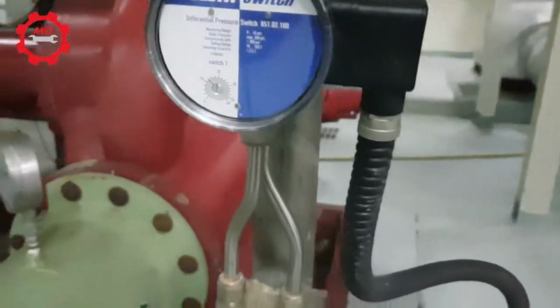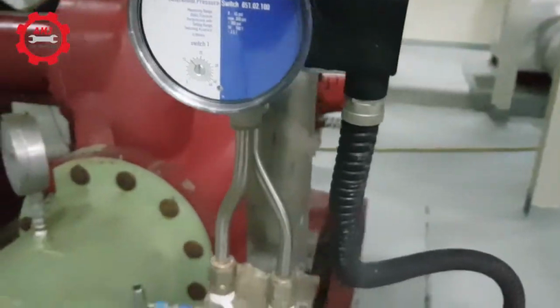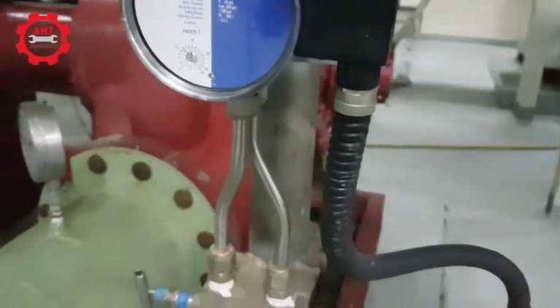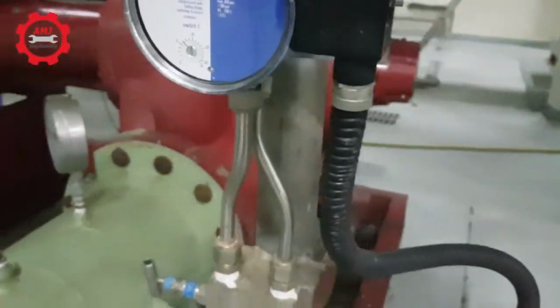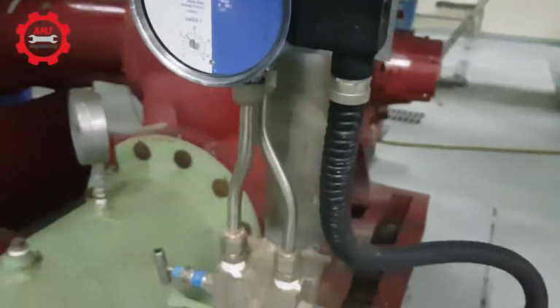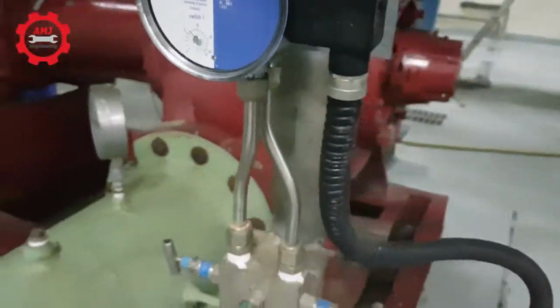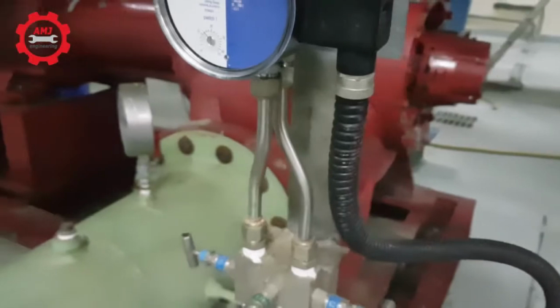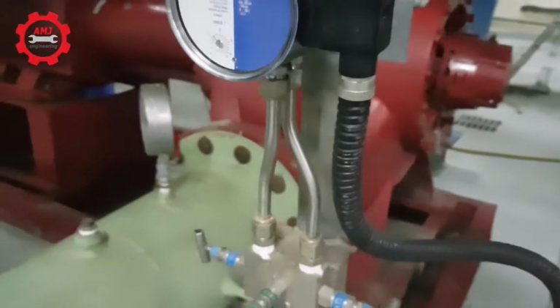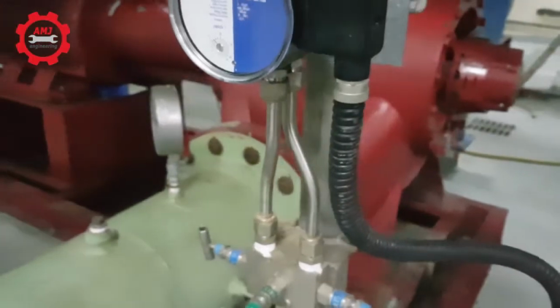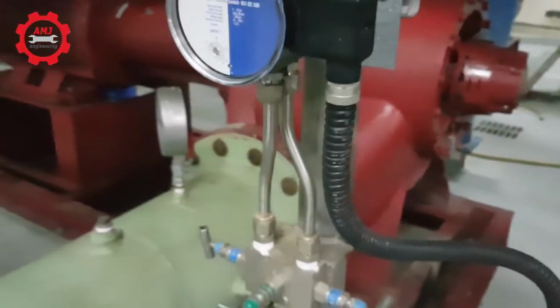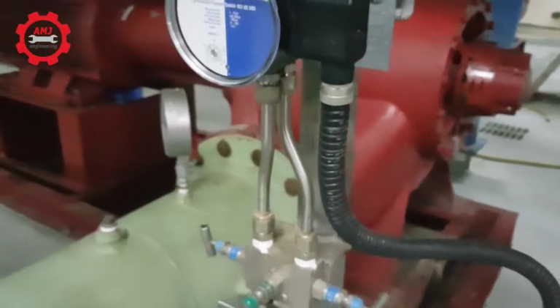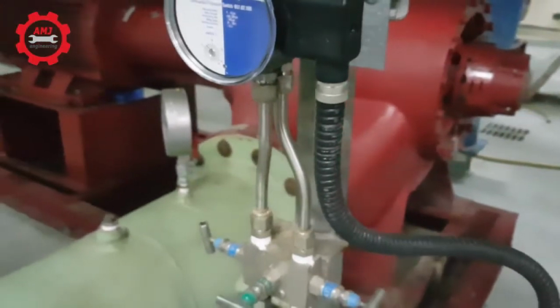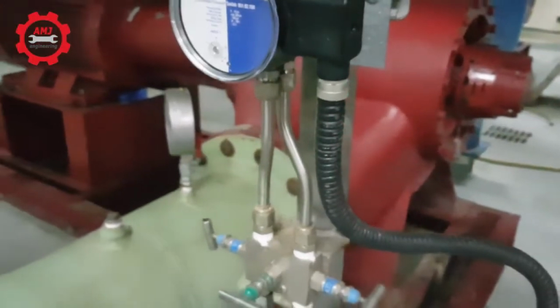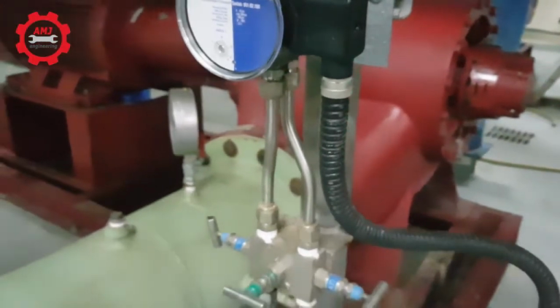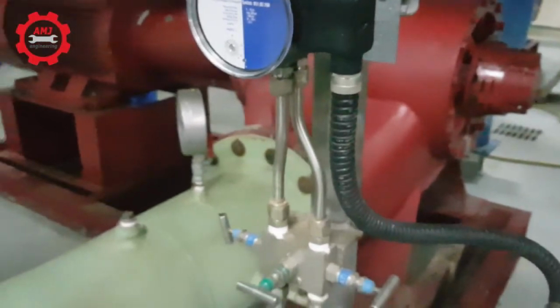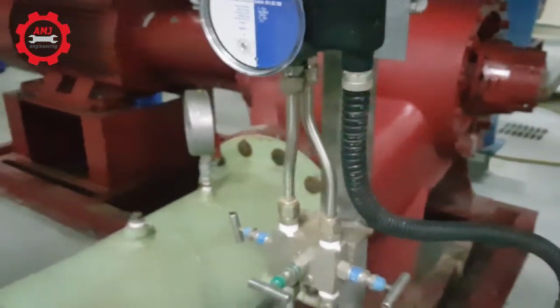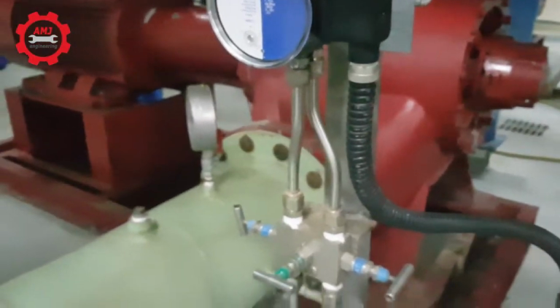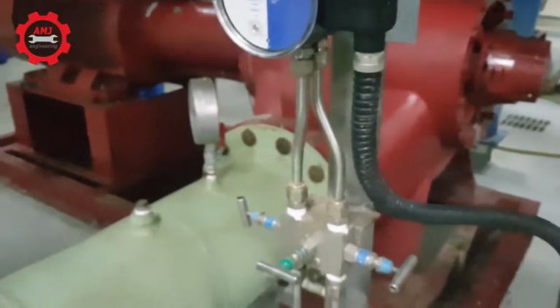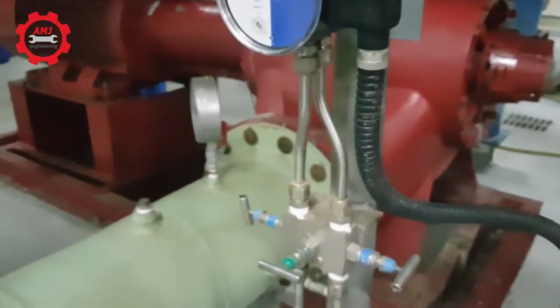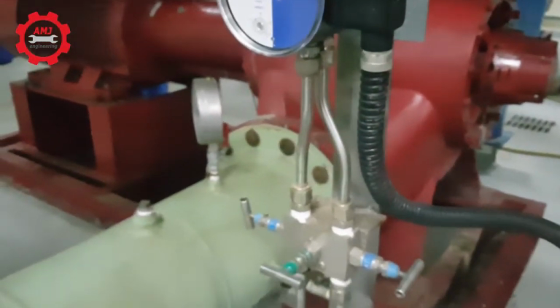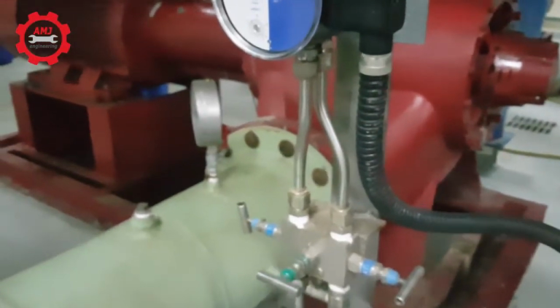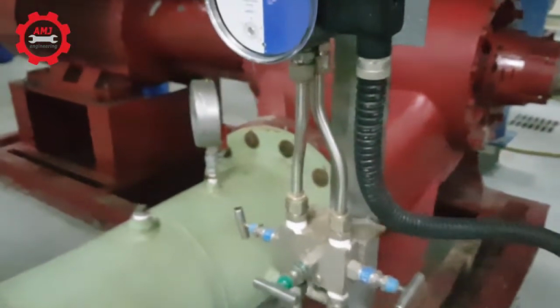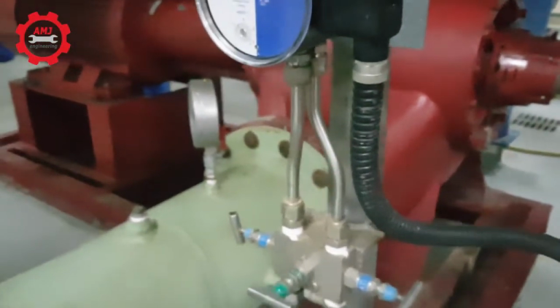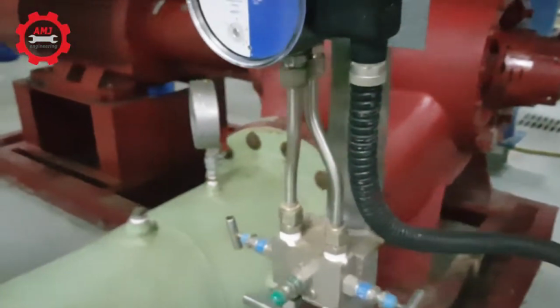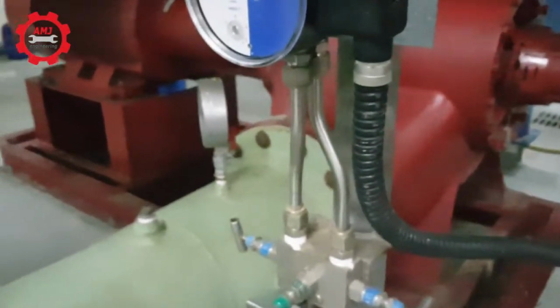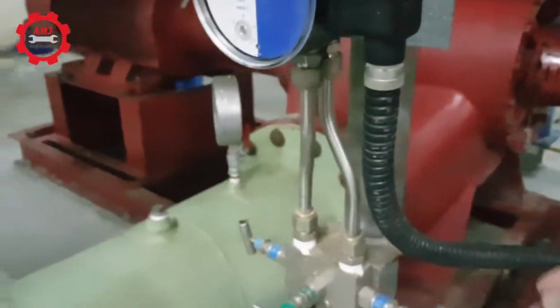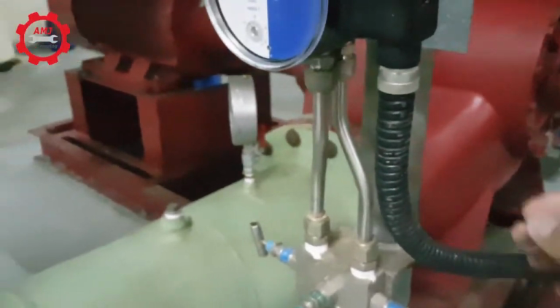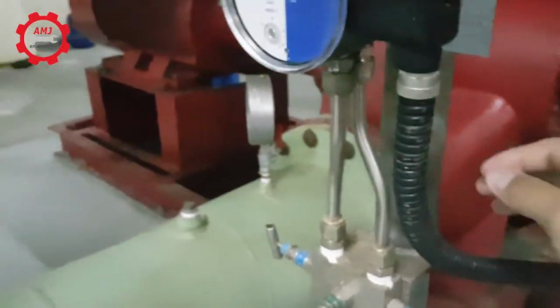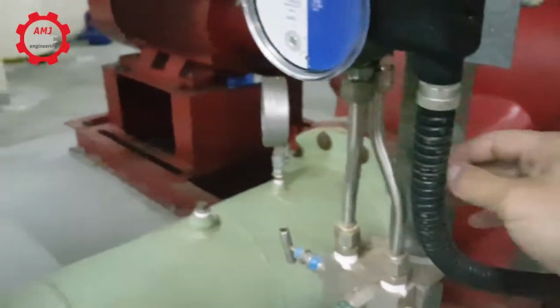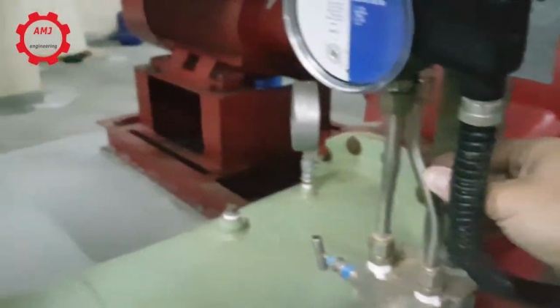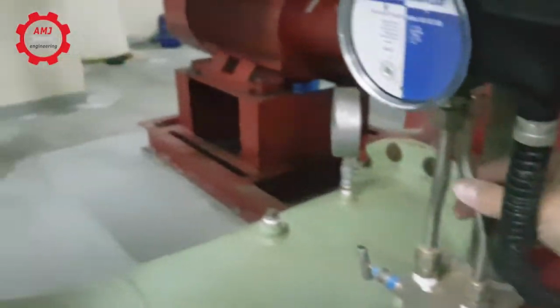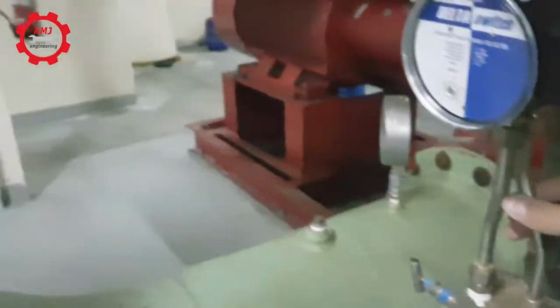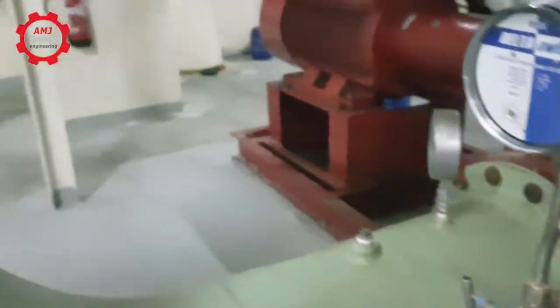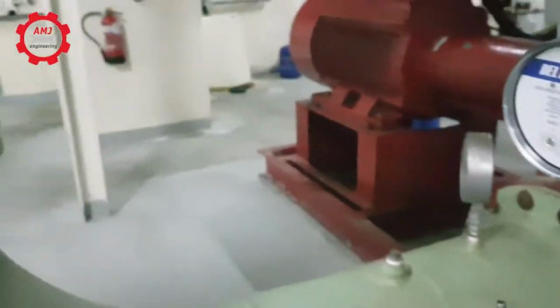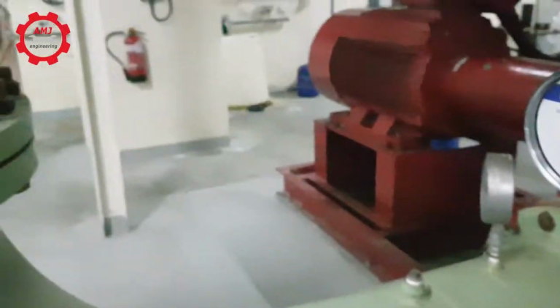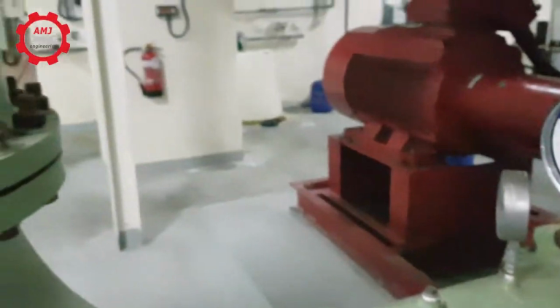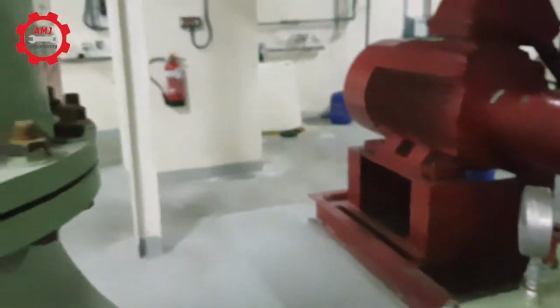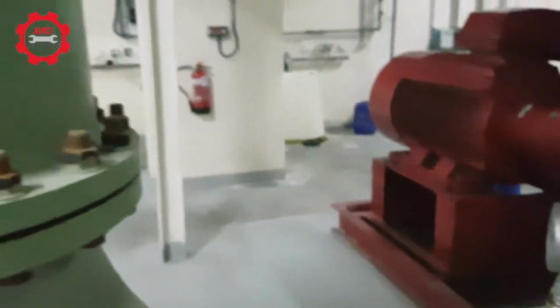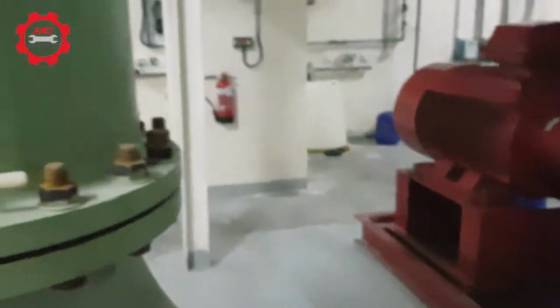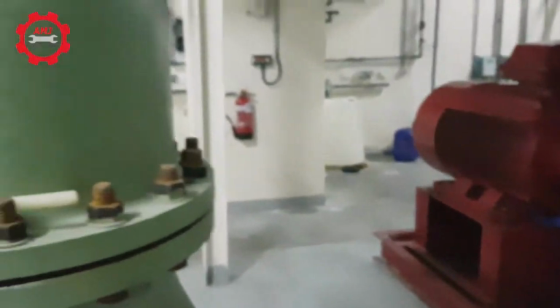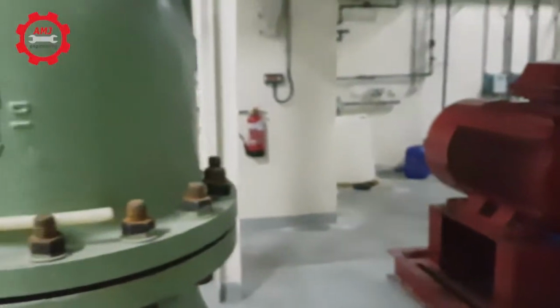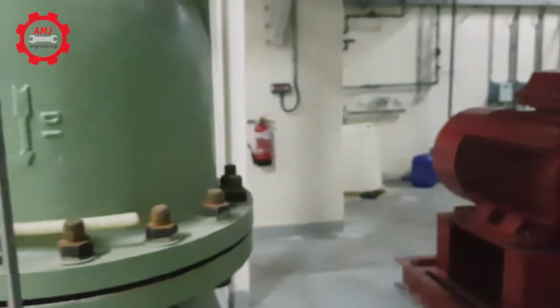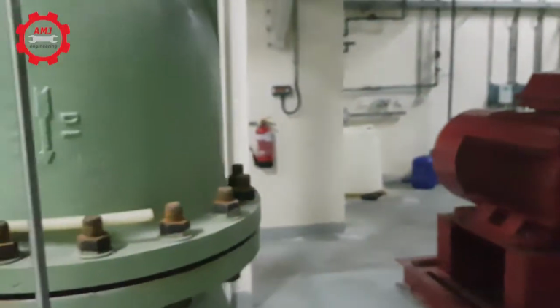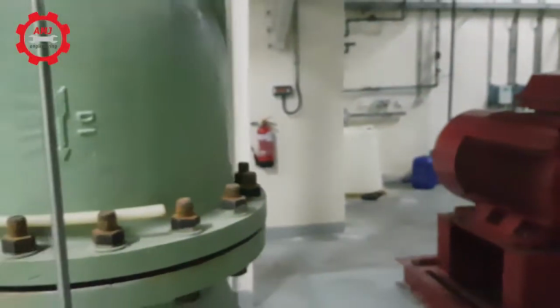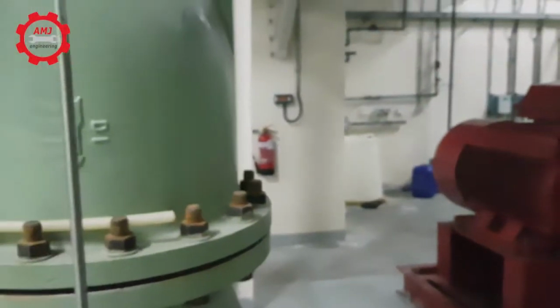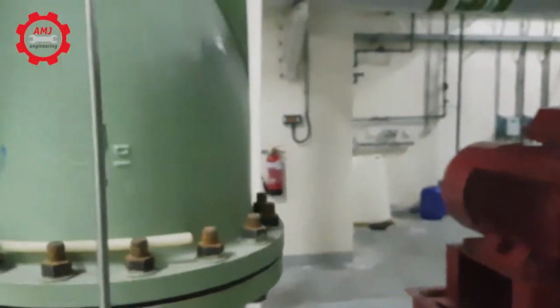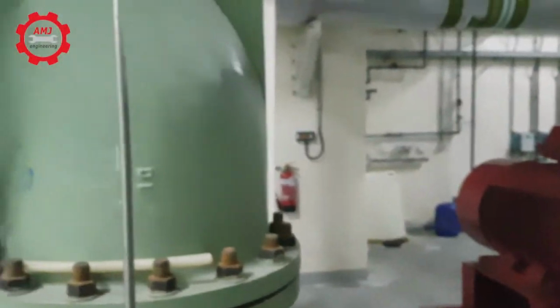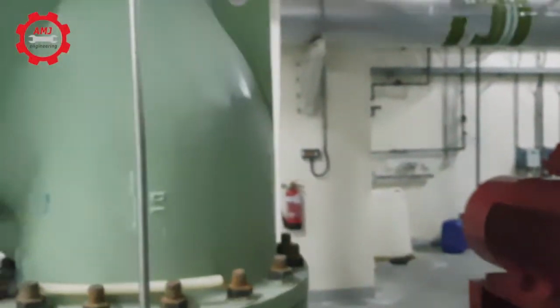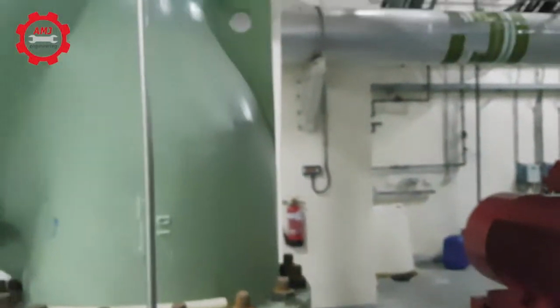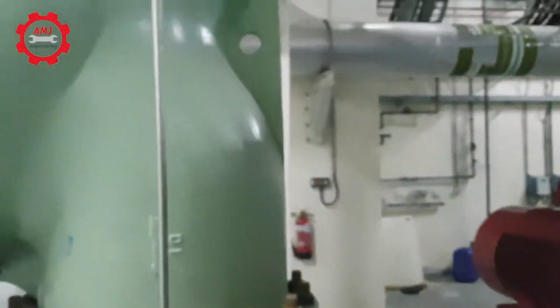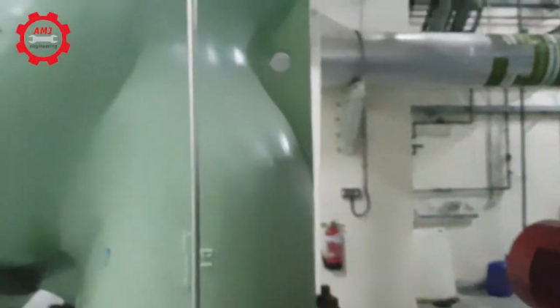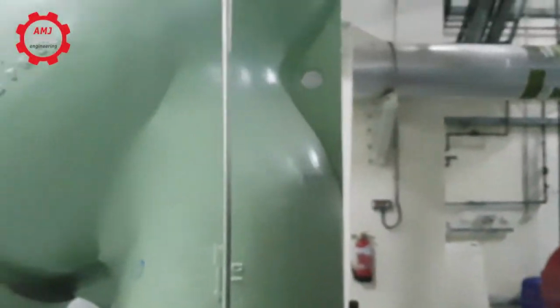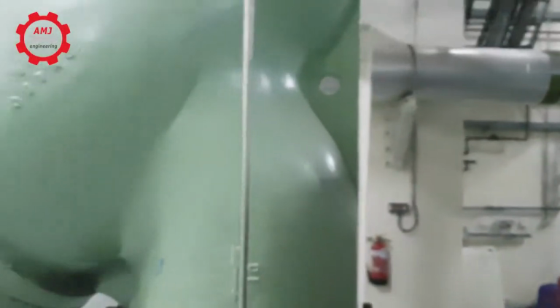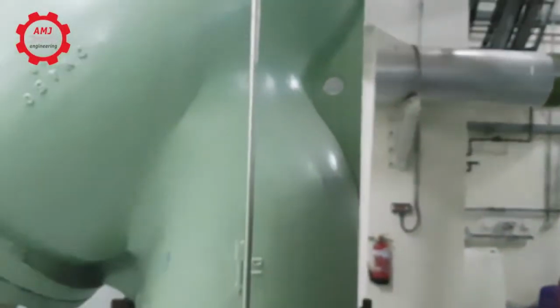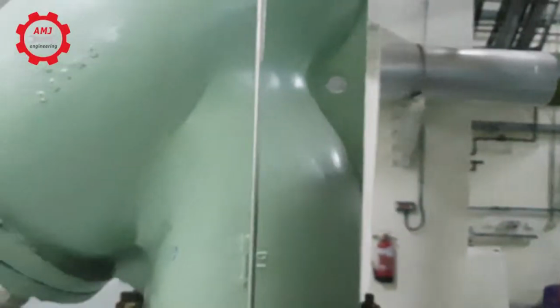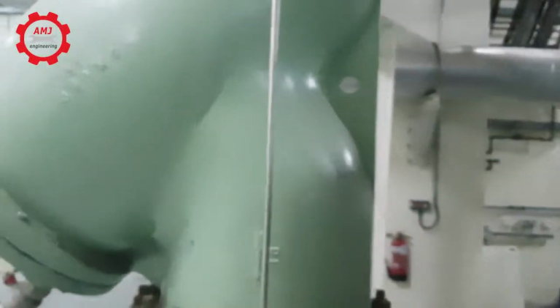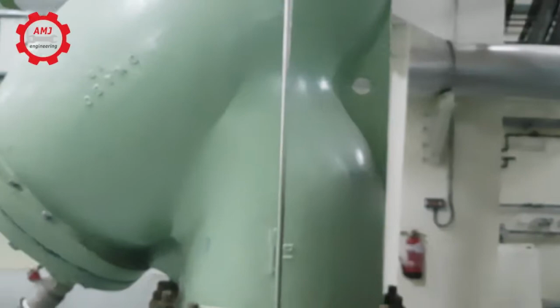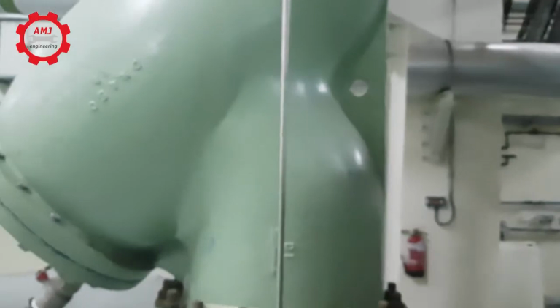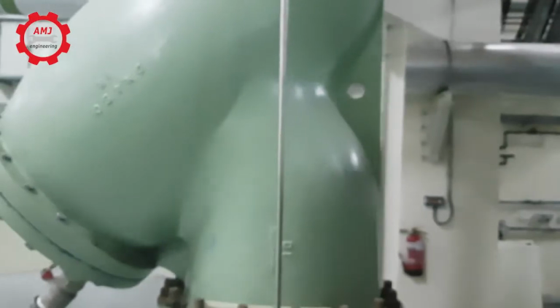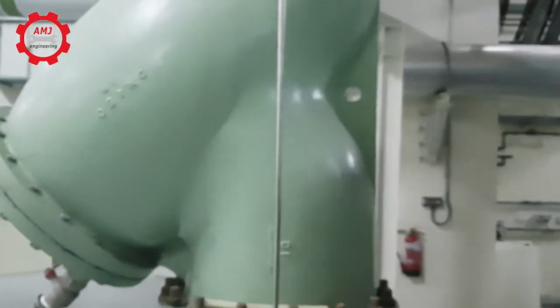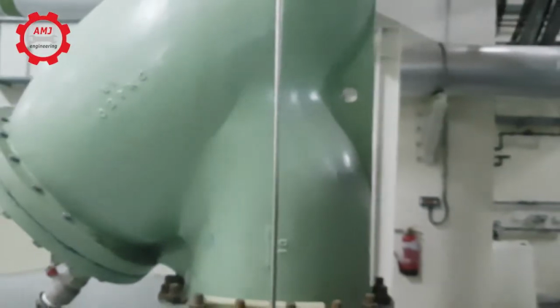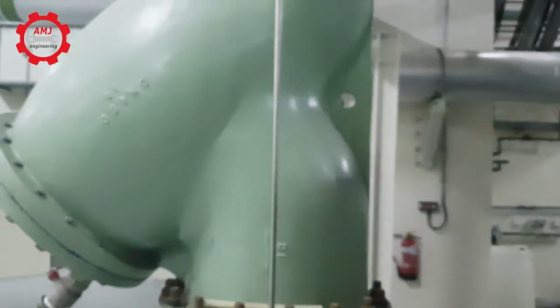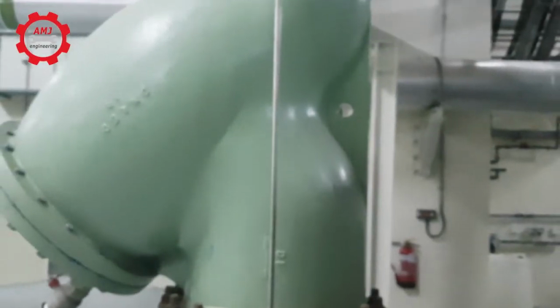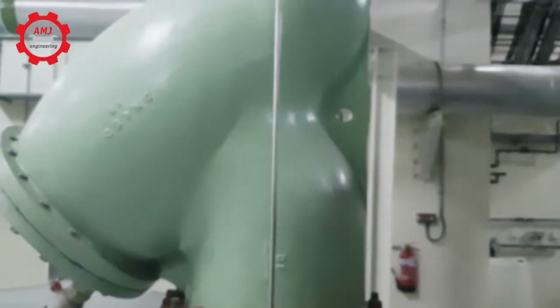In our case here, it is used to monitor the pressure difference across this strainer, which is installed on the pump suction pipe.